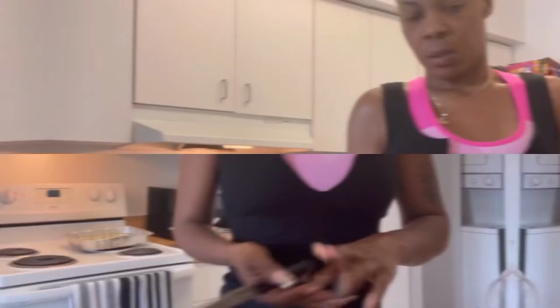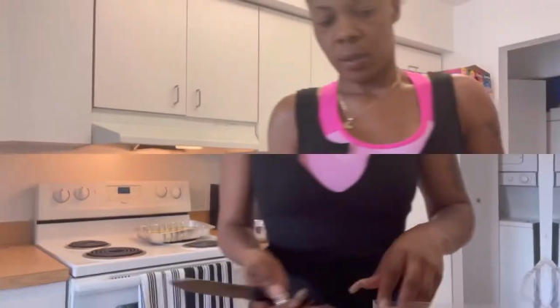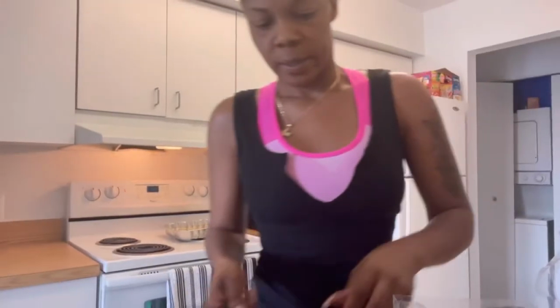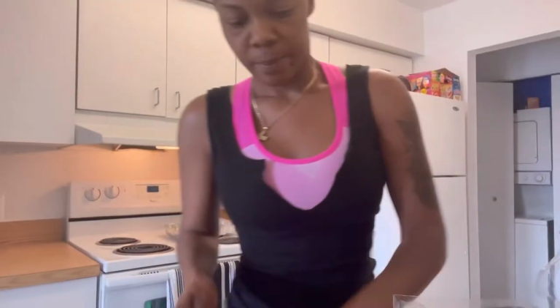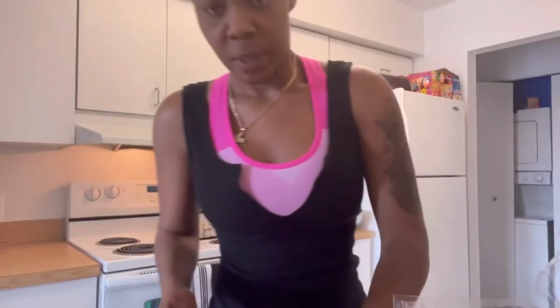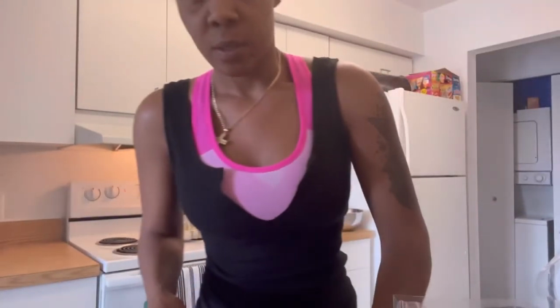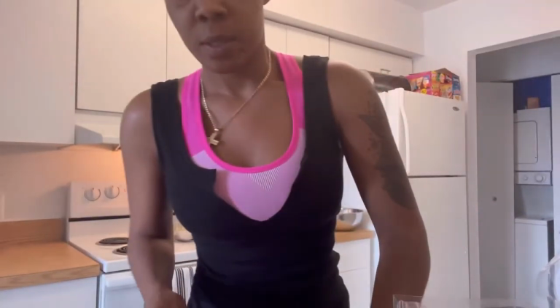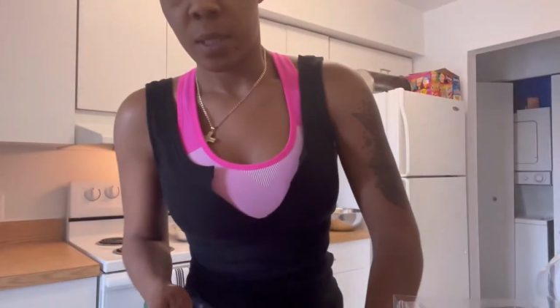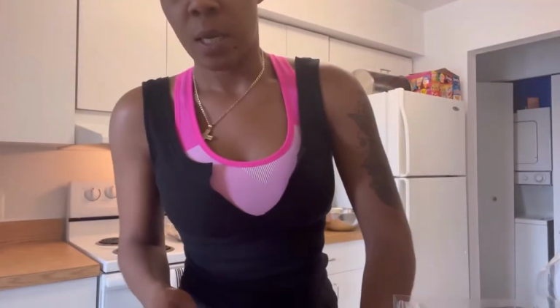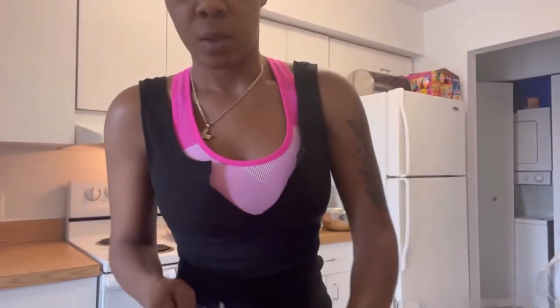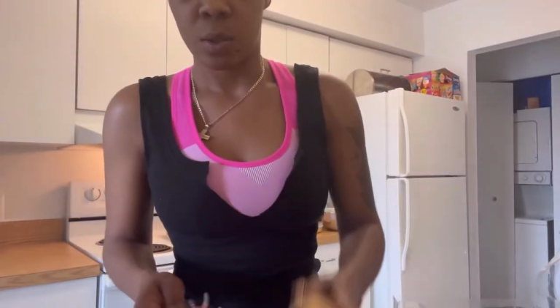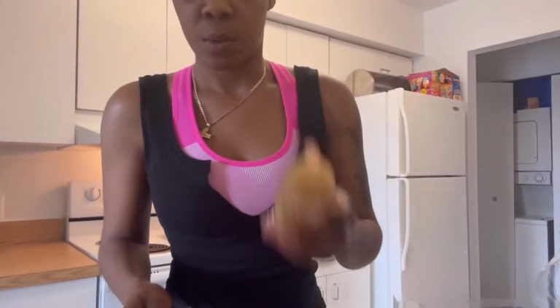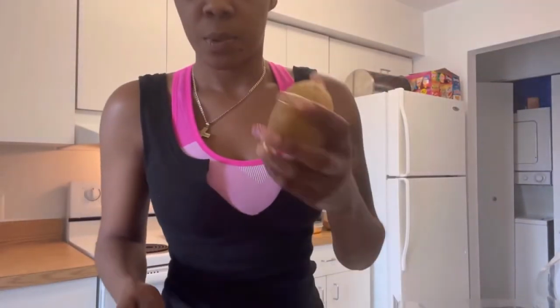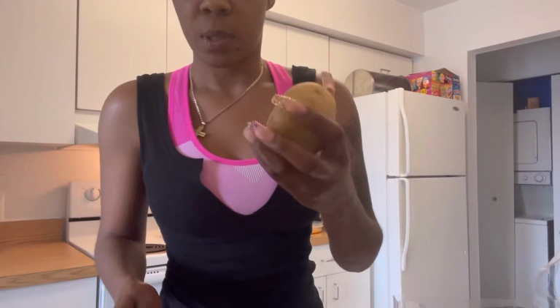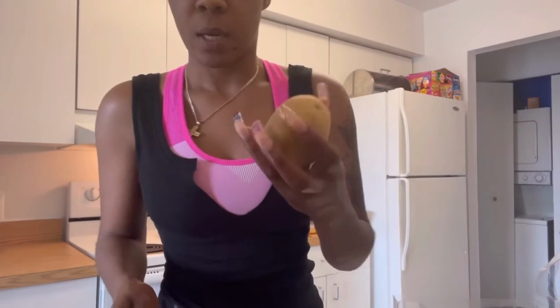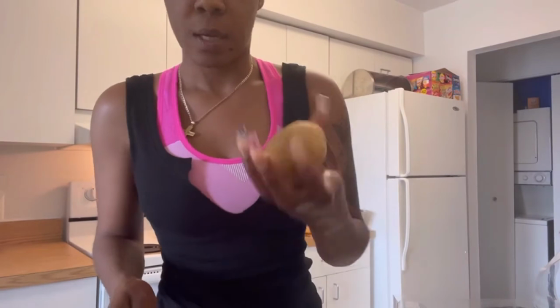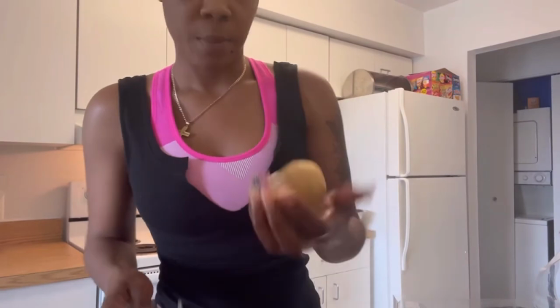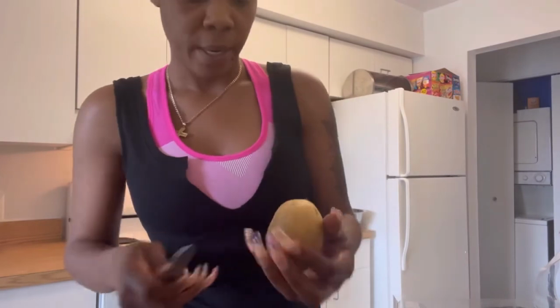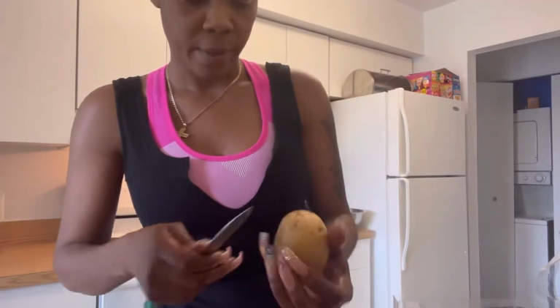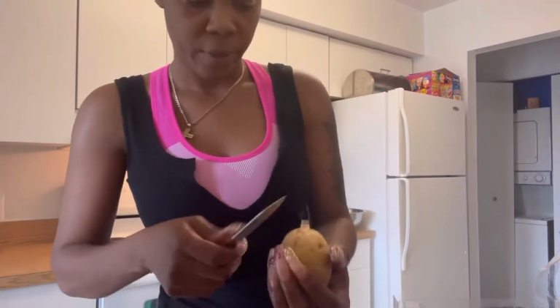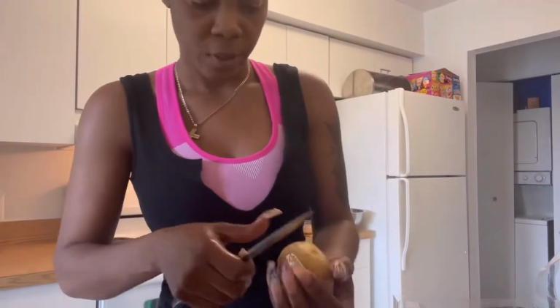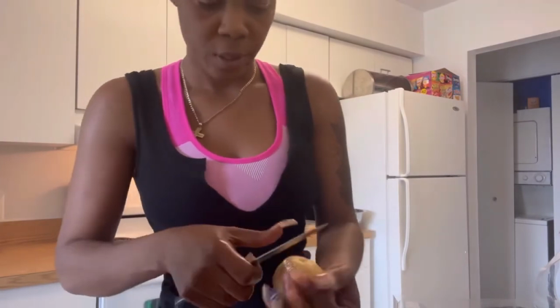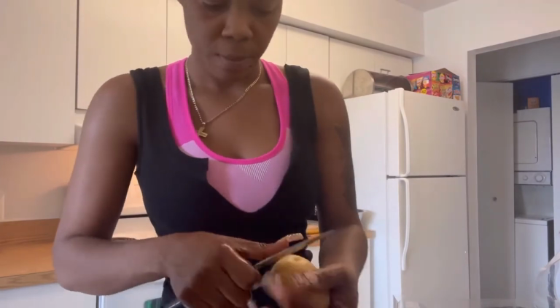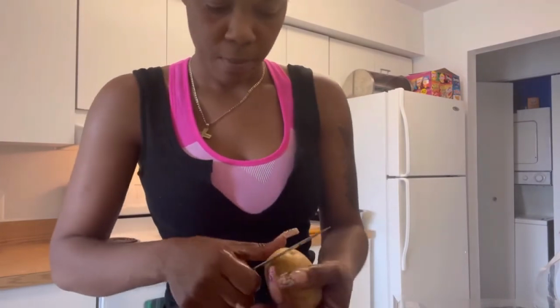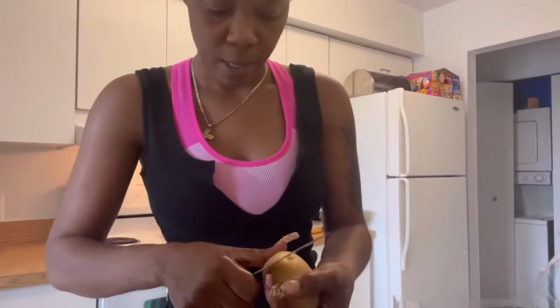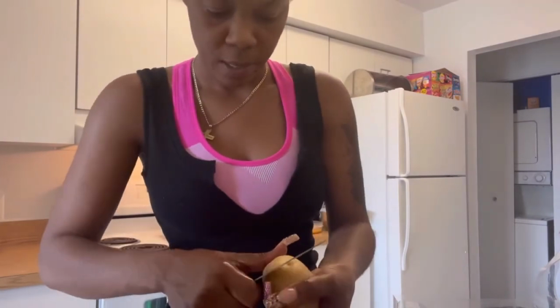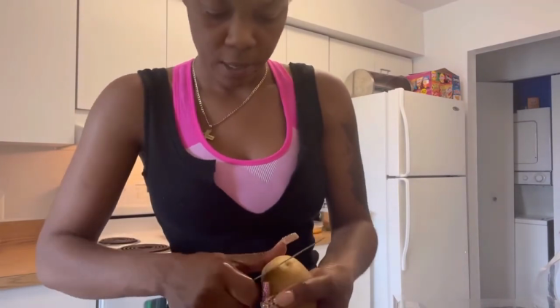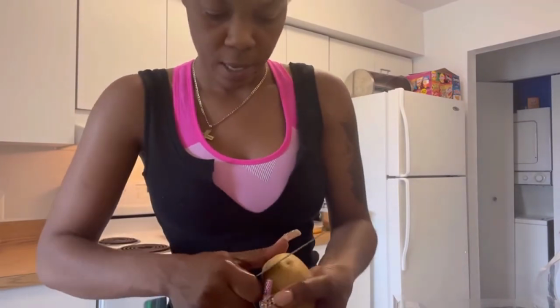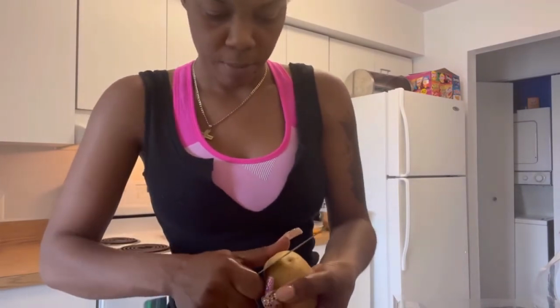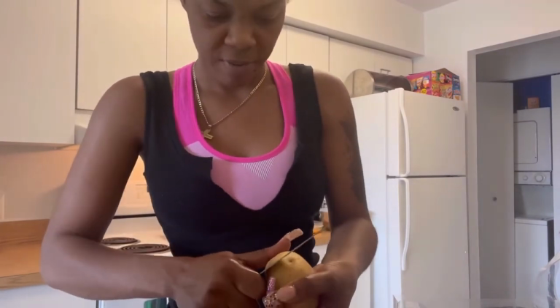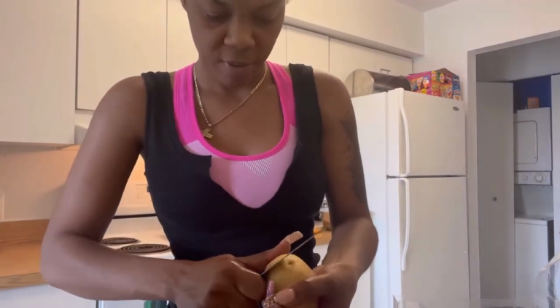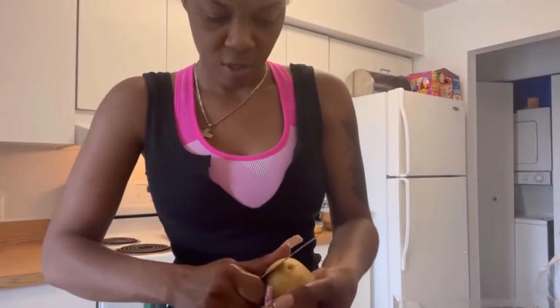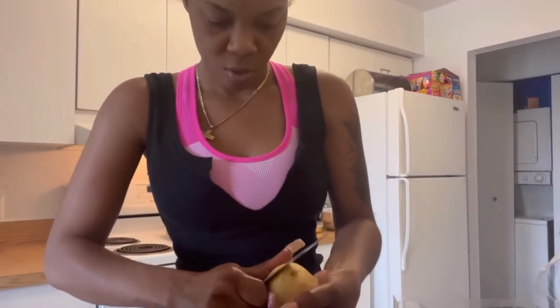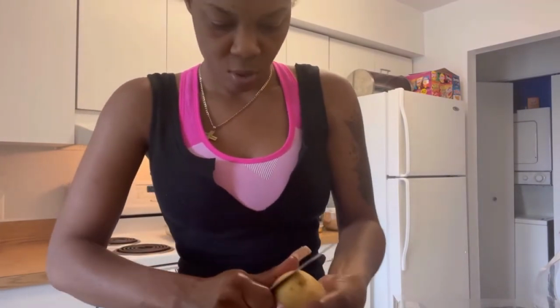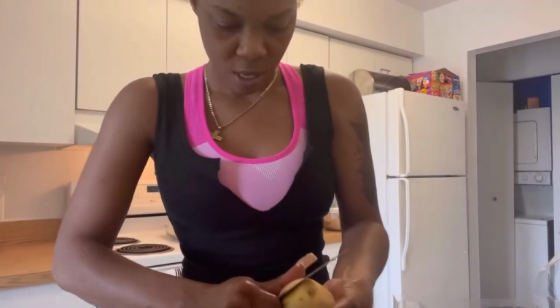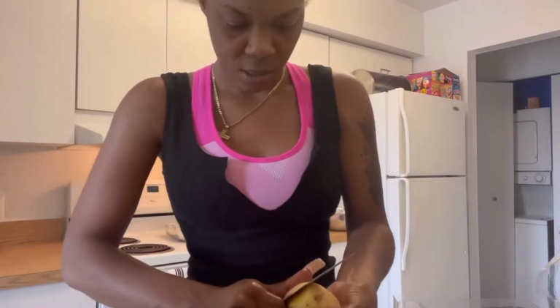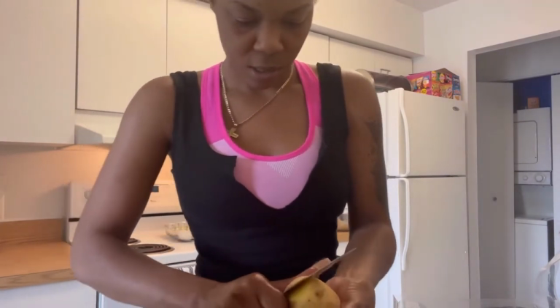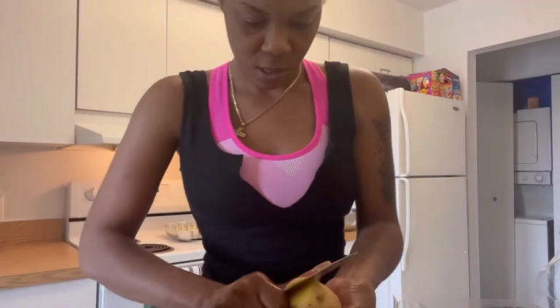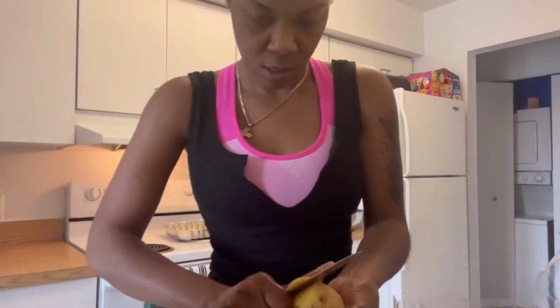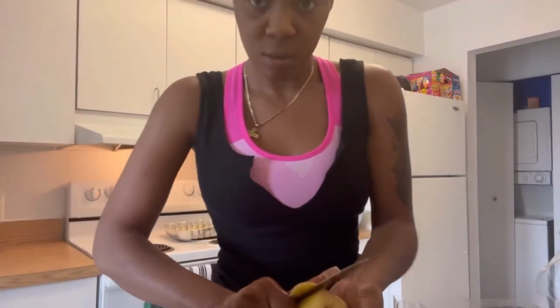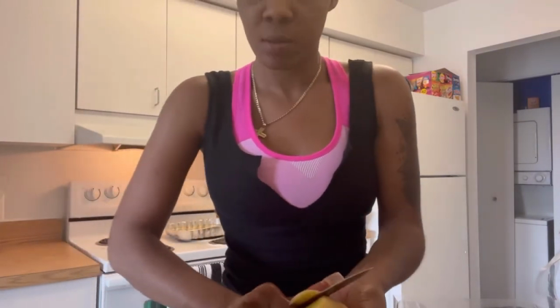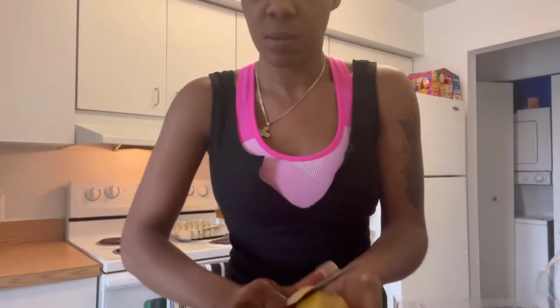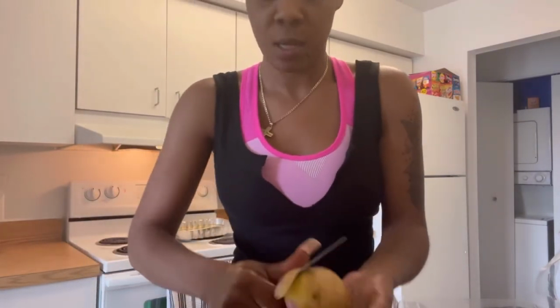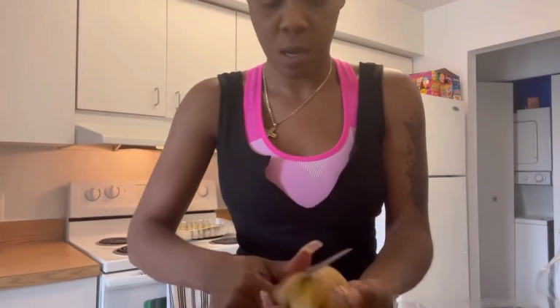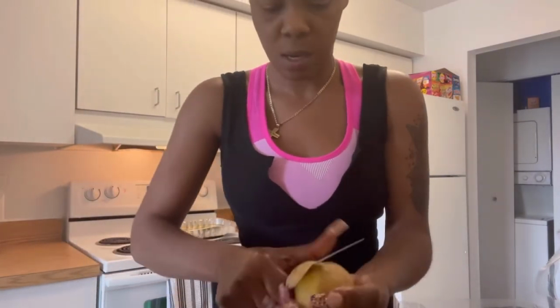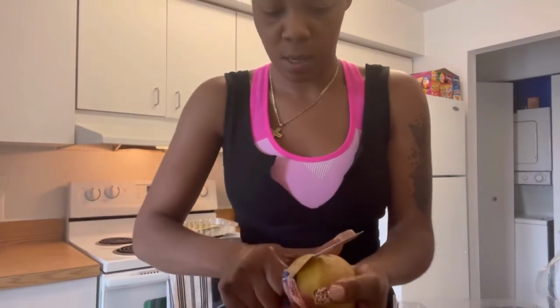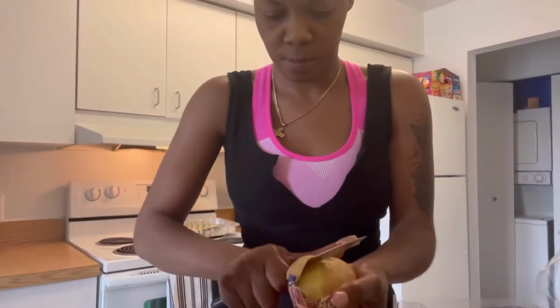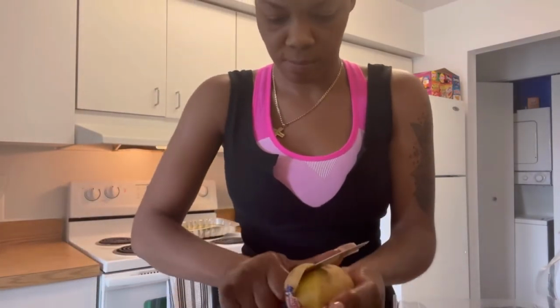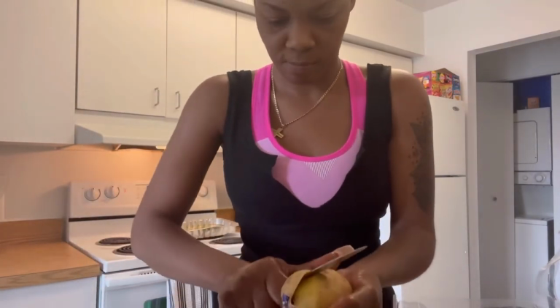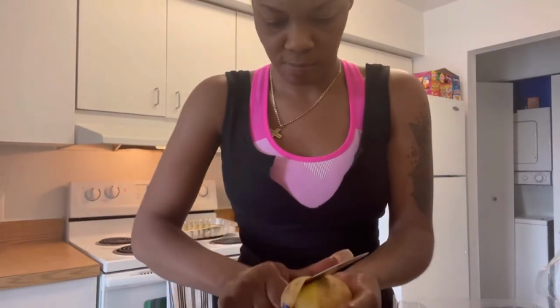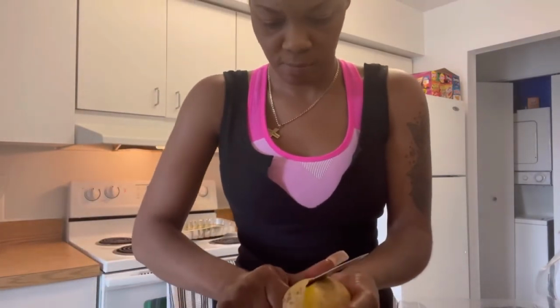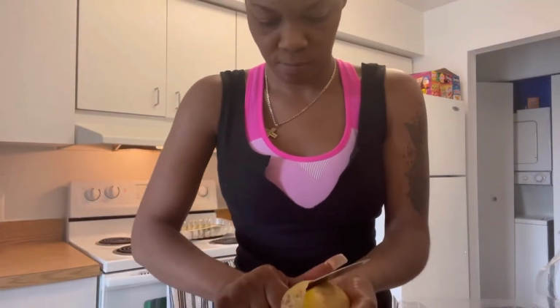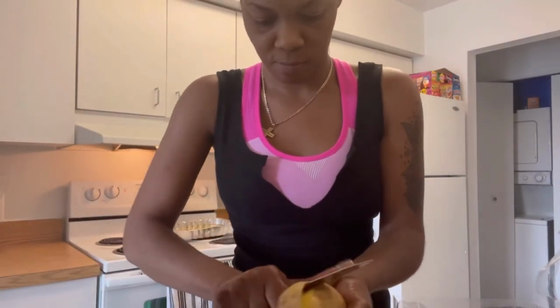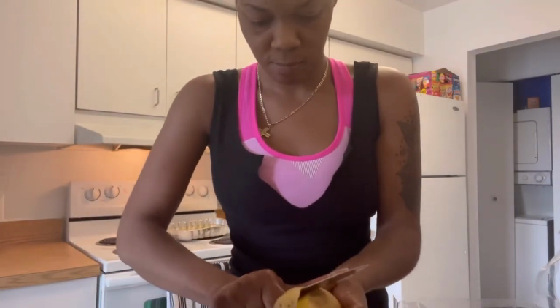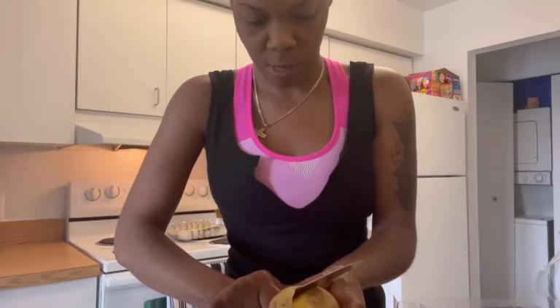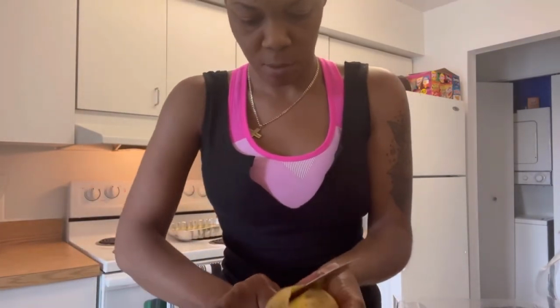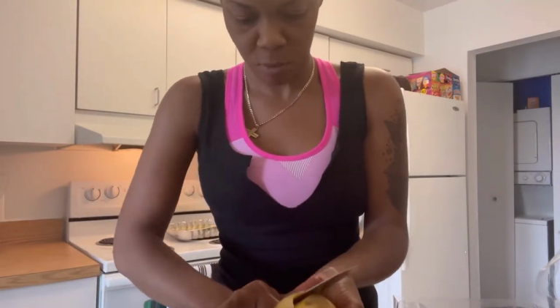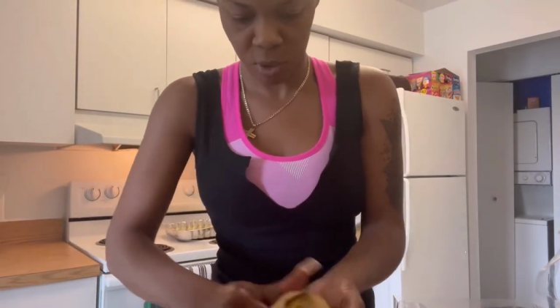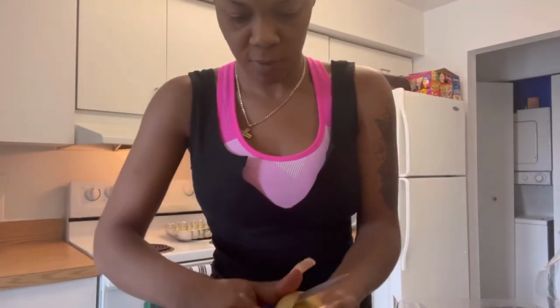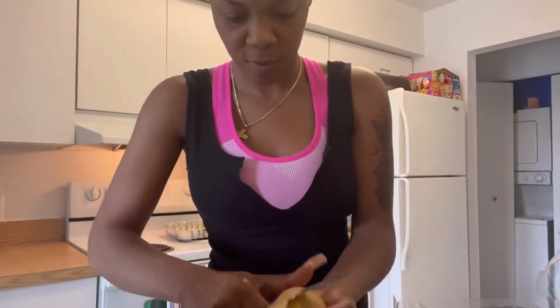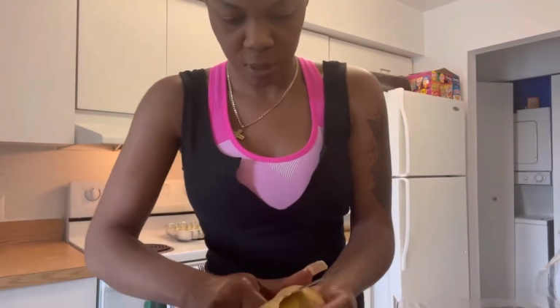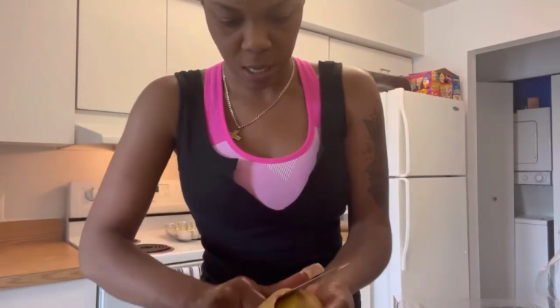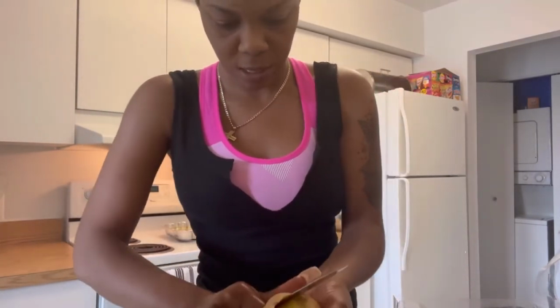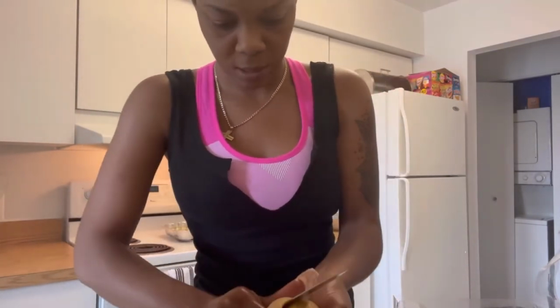I'm going to start to cut up the Irish potatoes, and by the time I finish with that, the pot must be ready to pull it out.